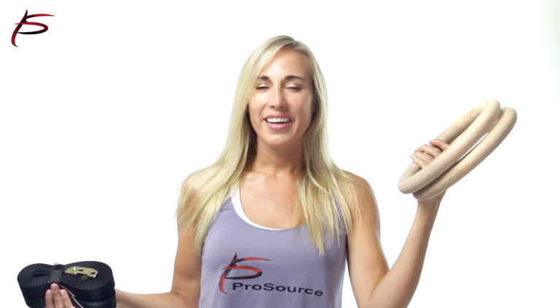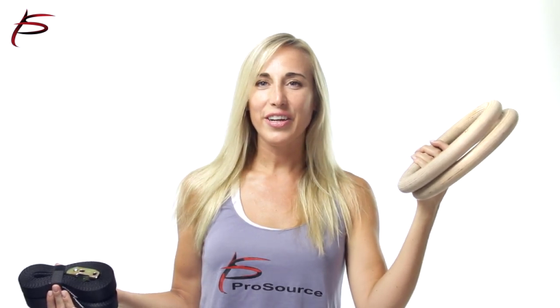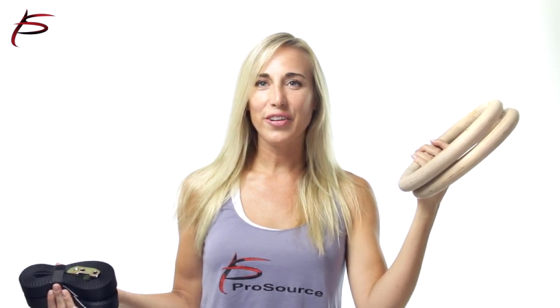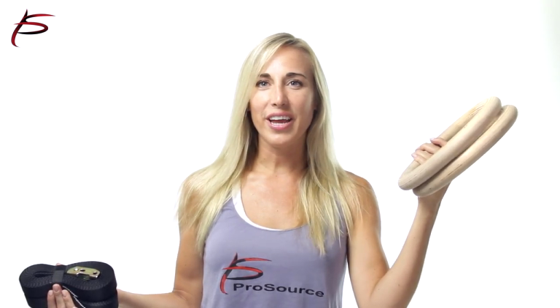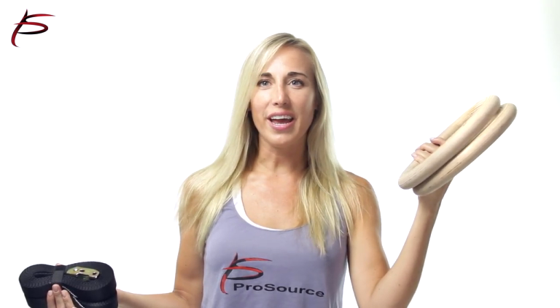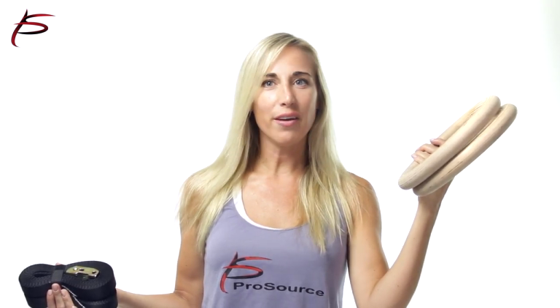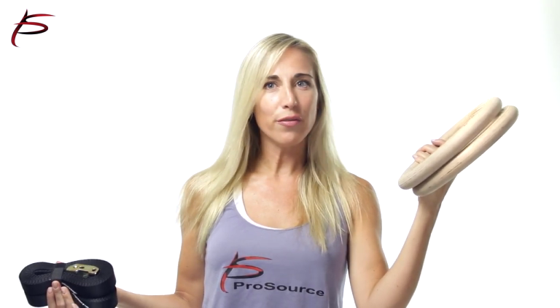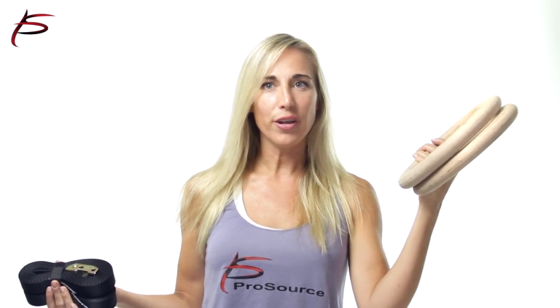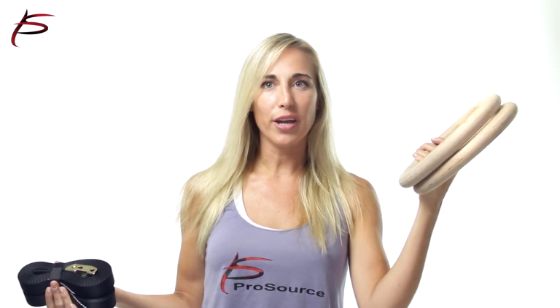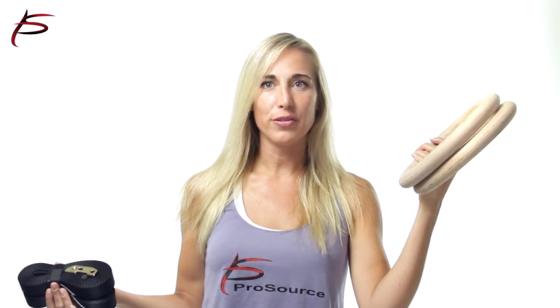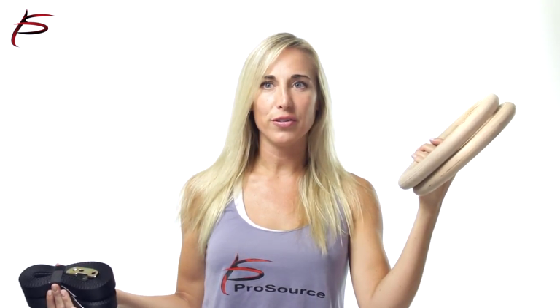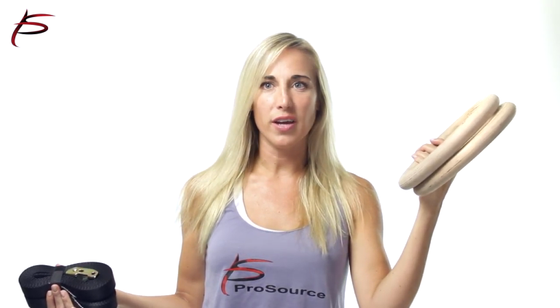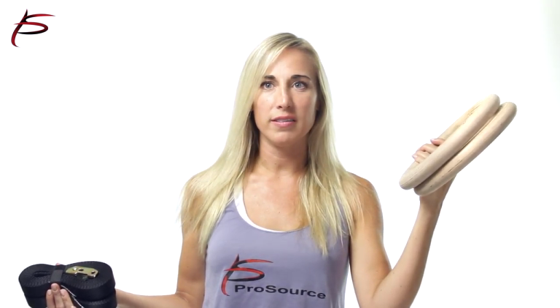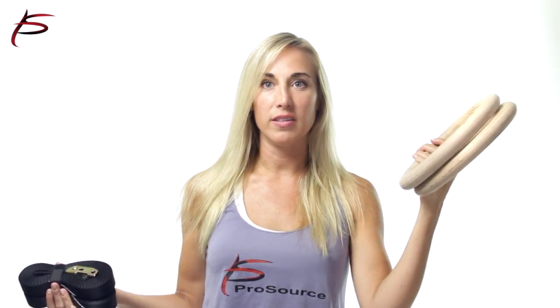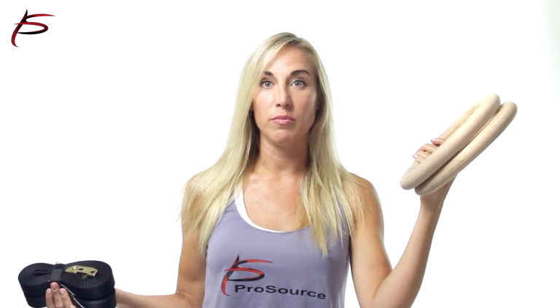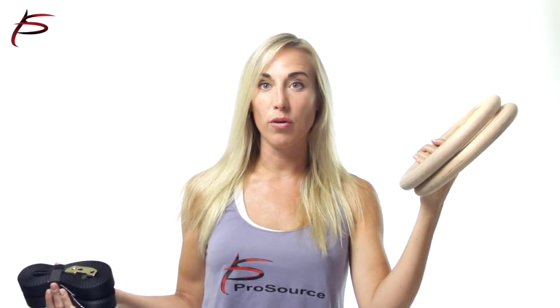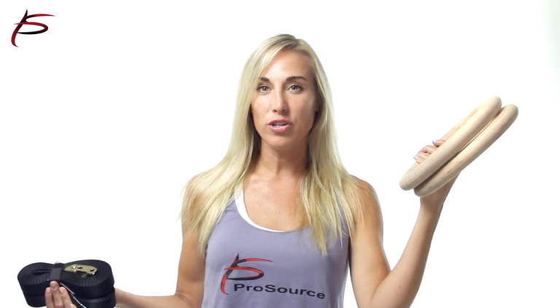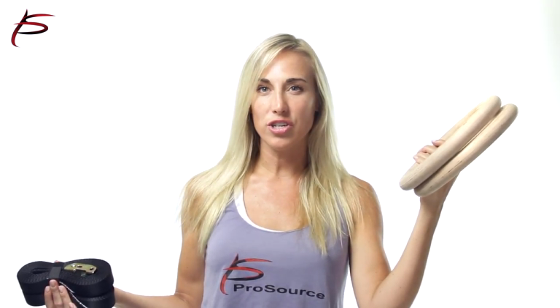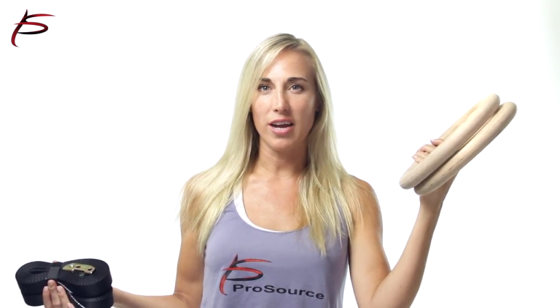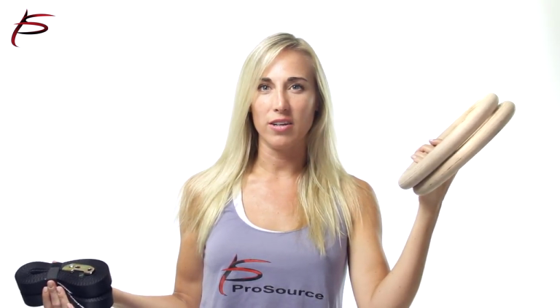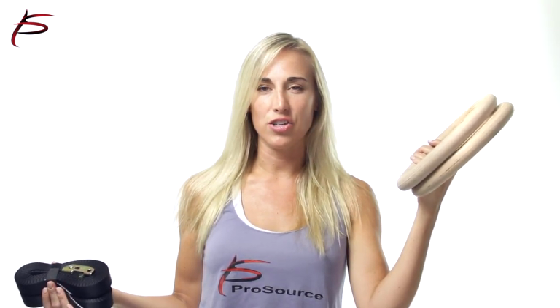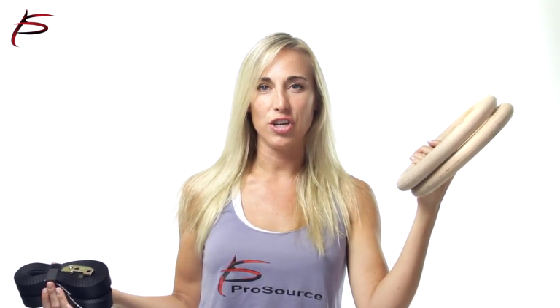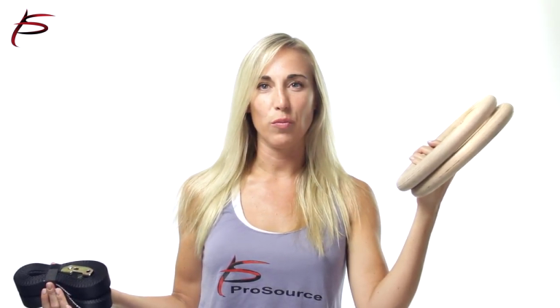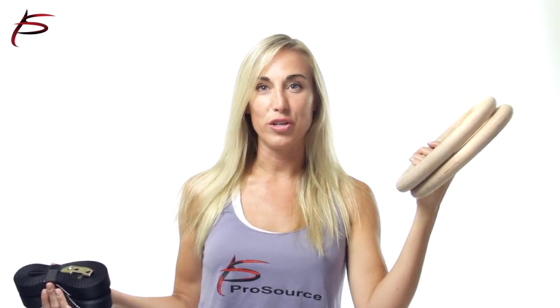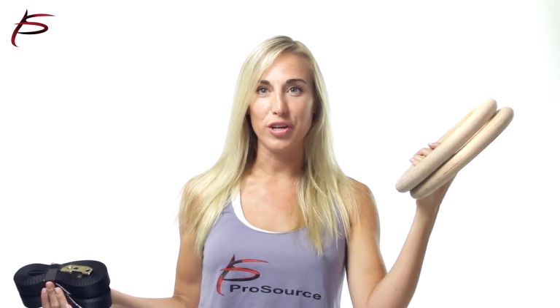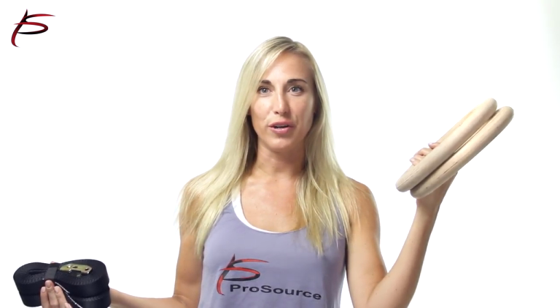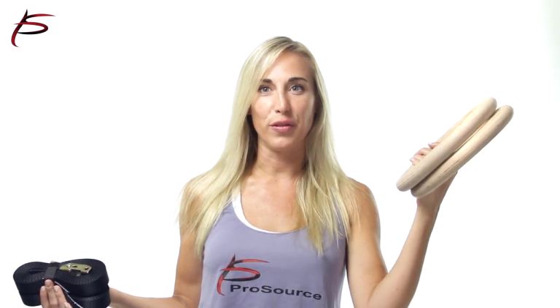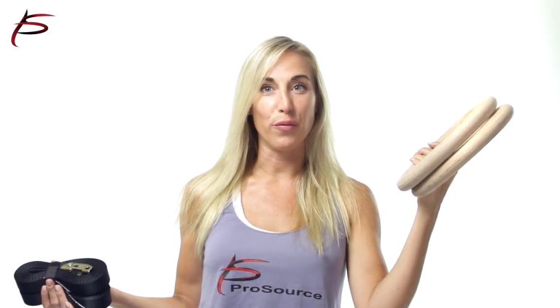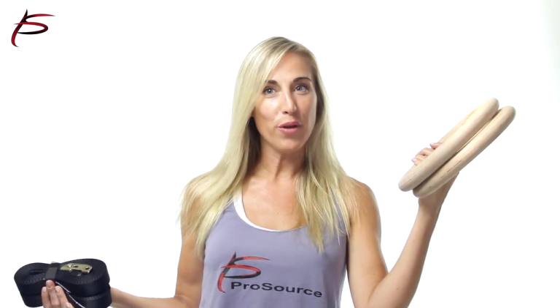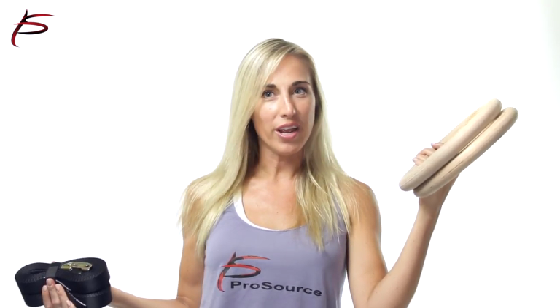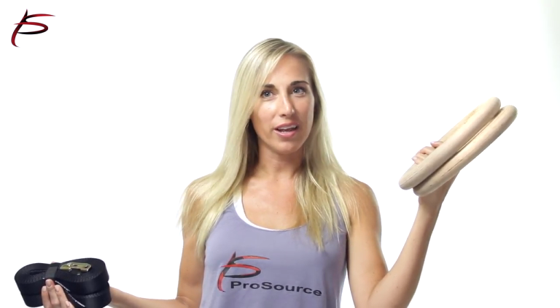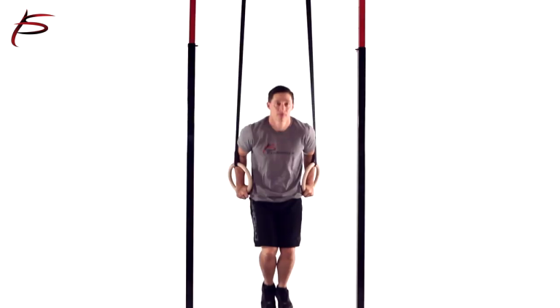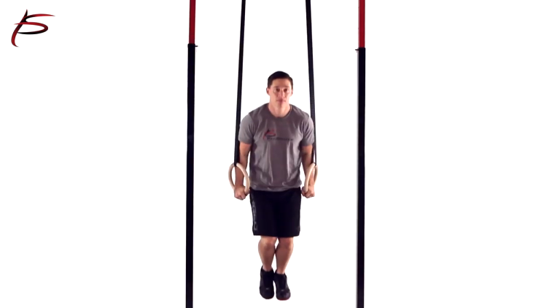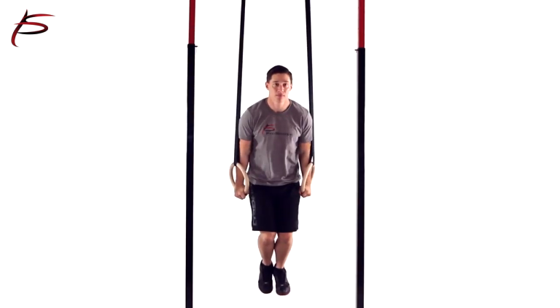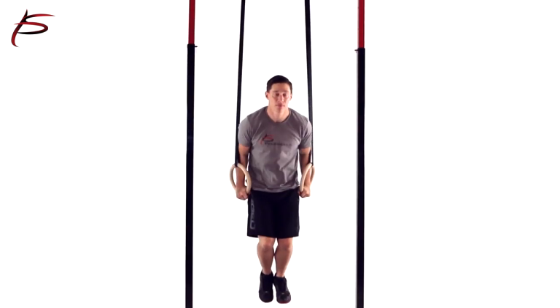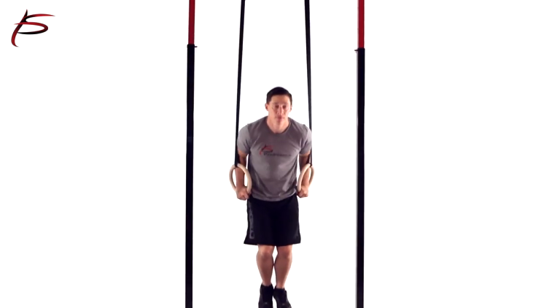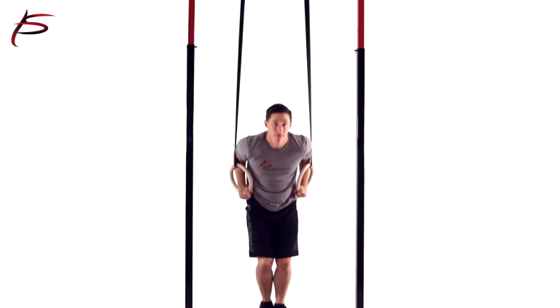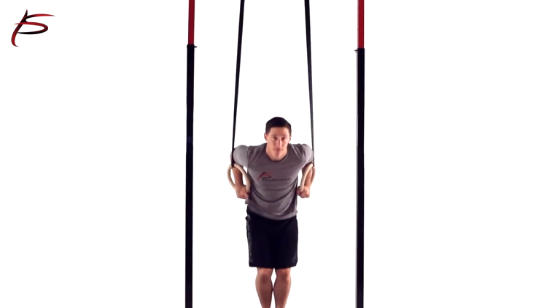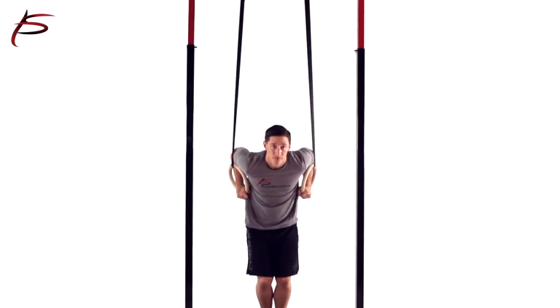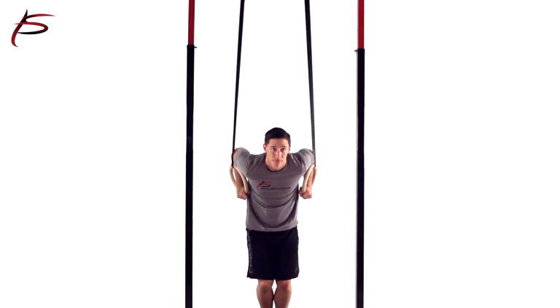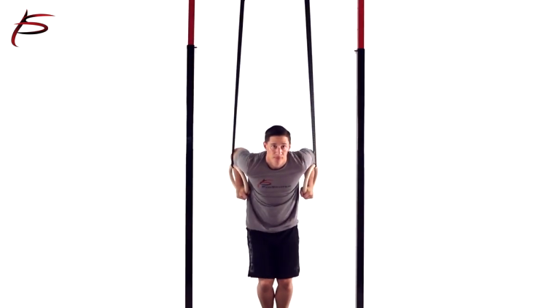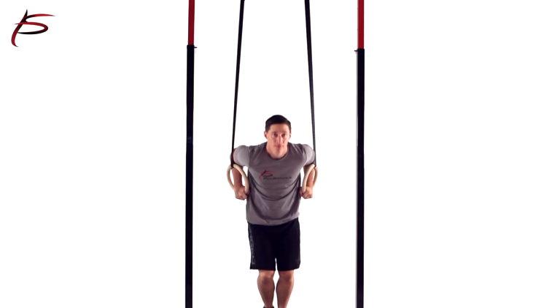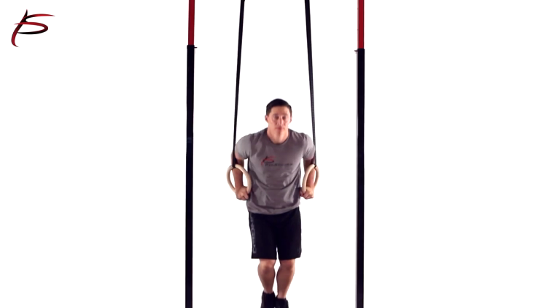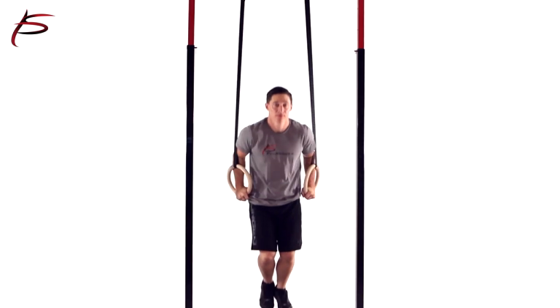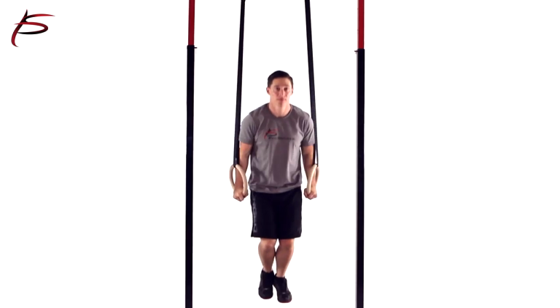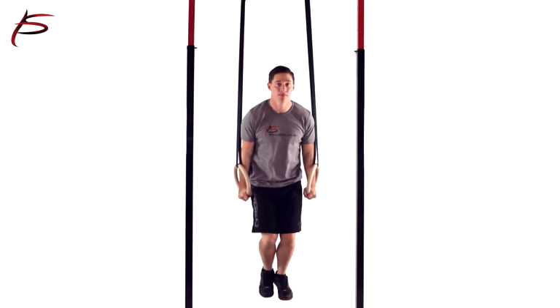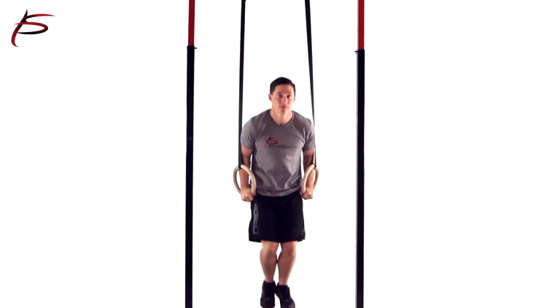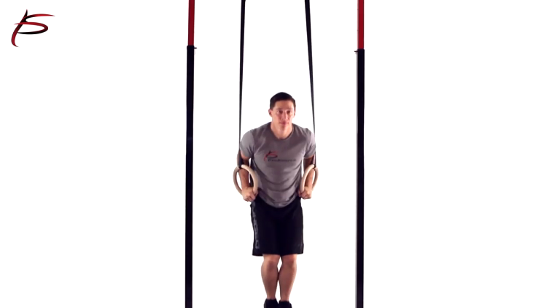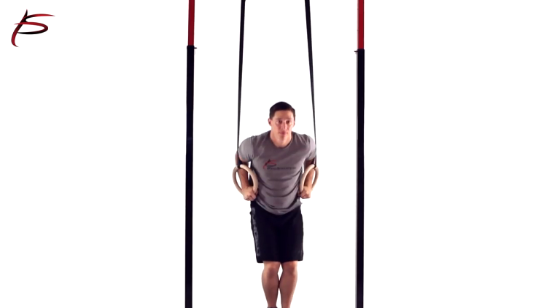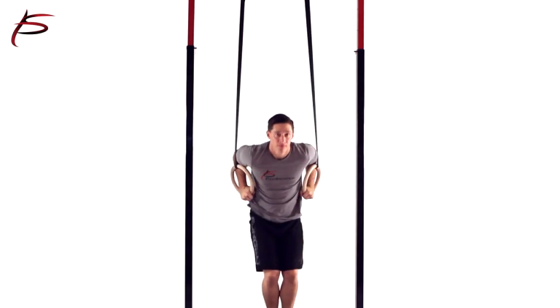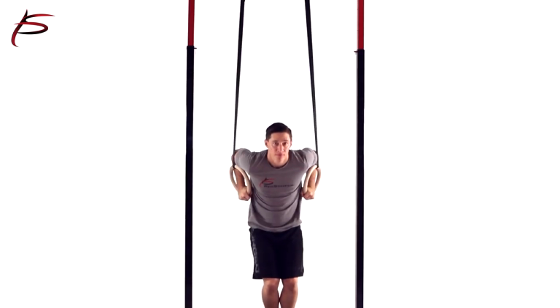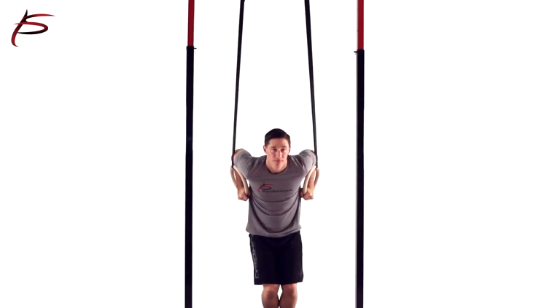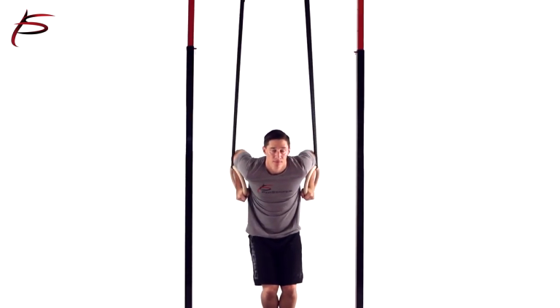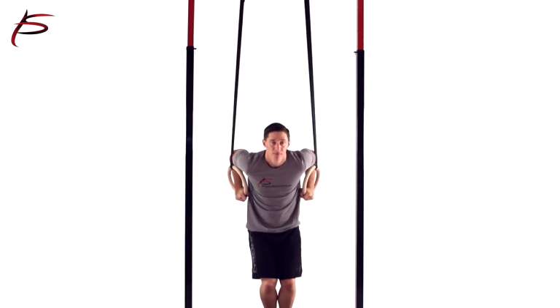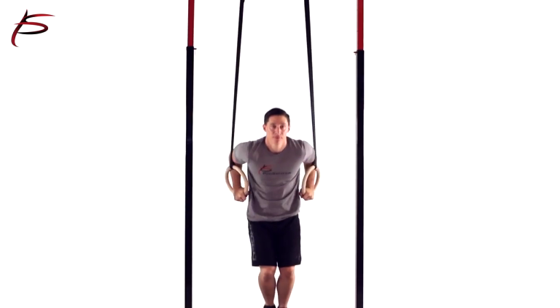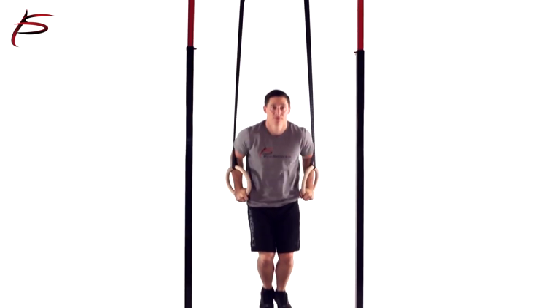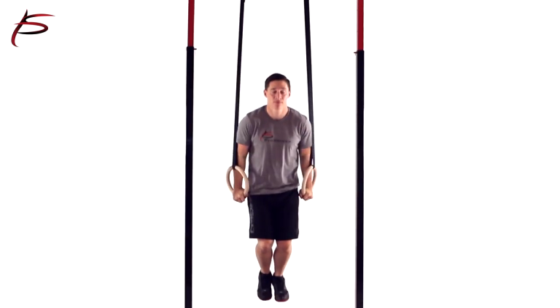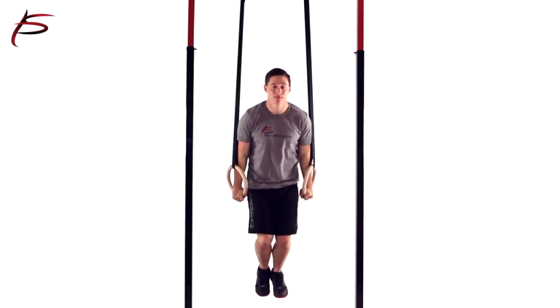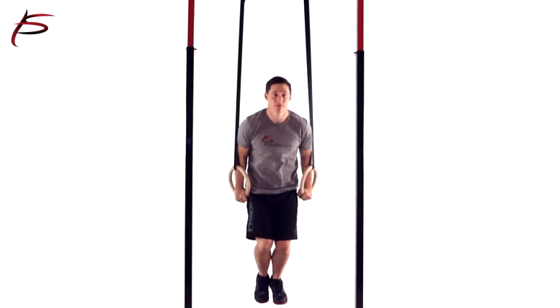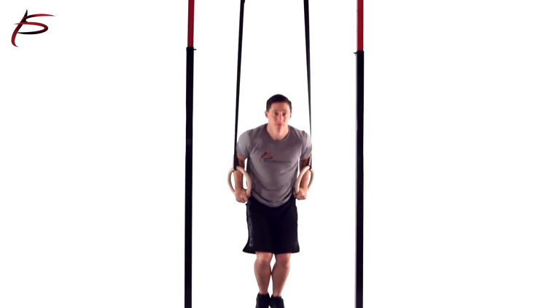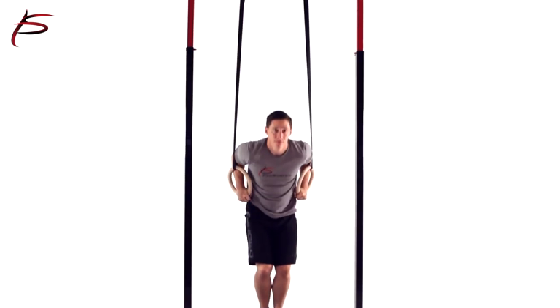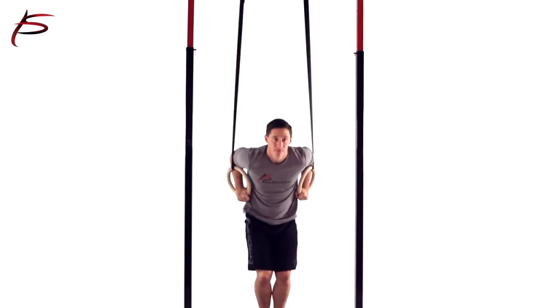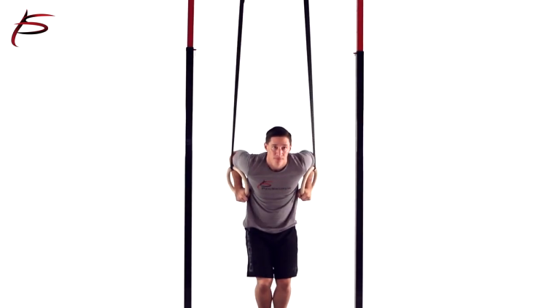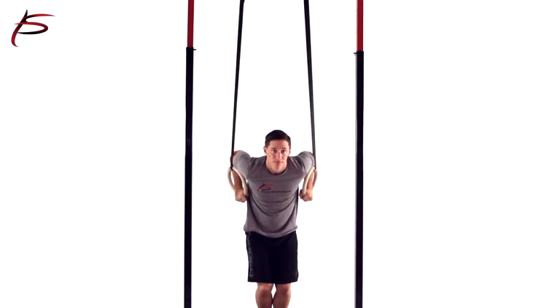Nearly every exercise is more challenging when done on the rings, and the mobility allows for unique exercise variations.